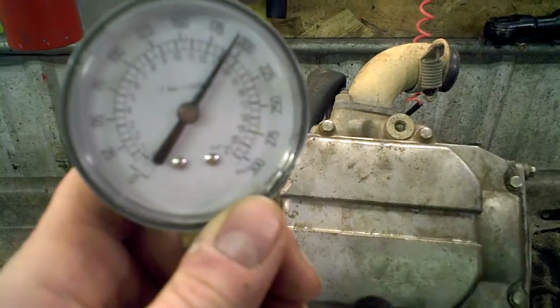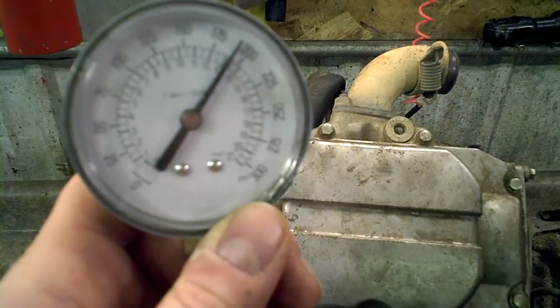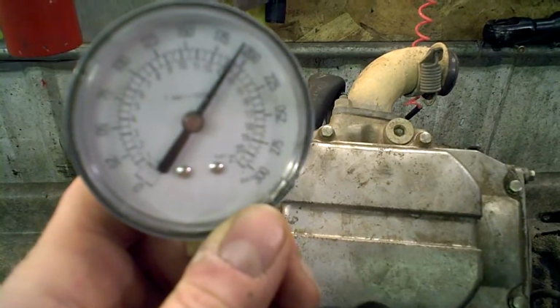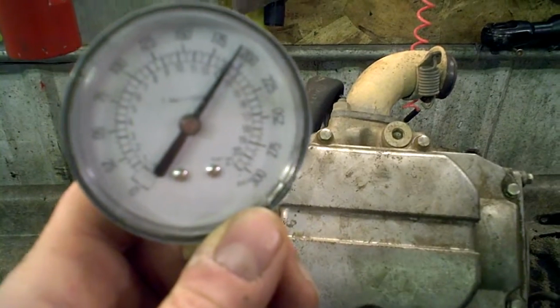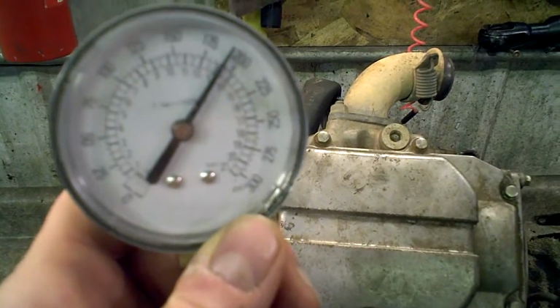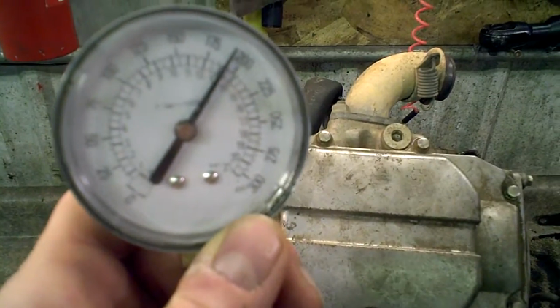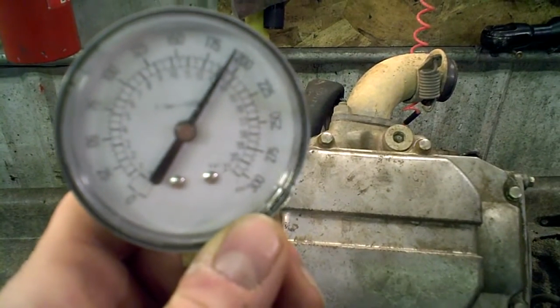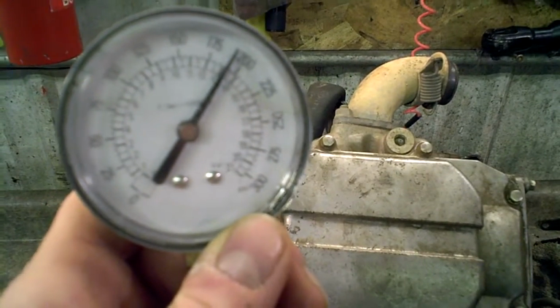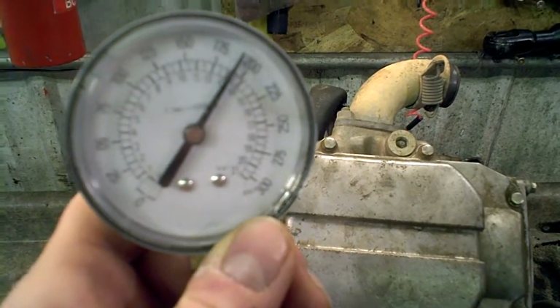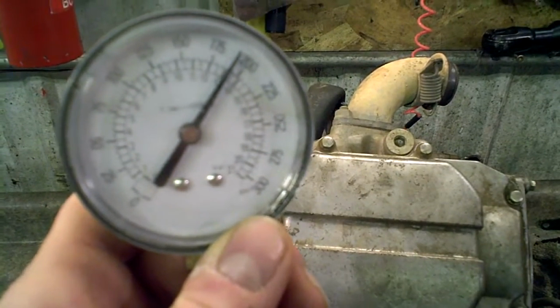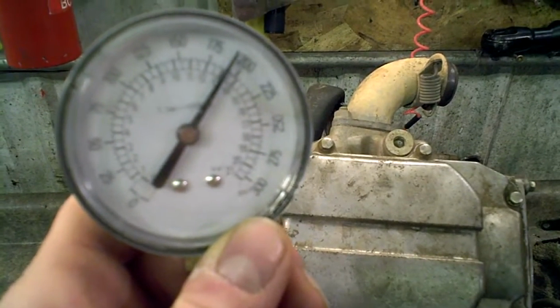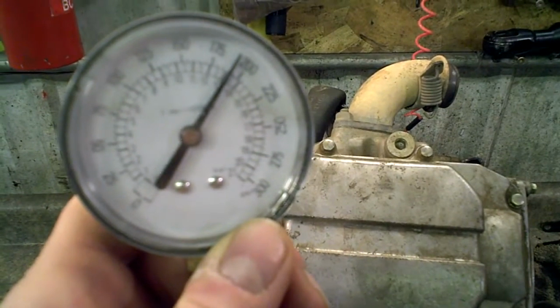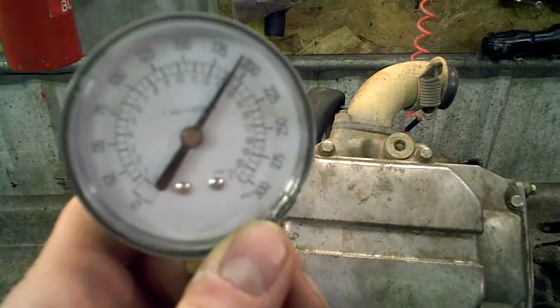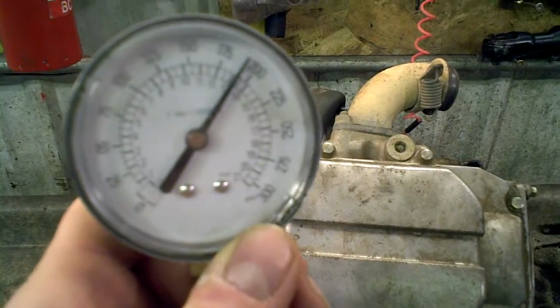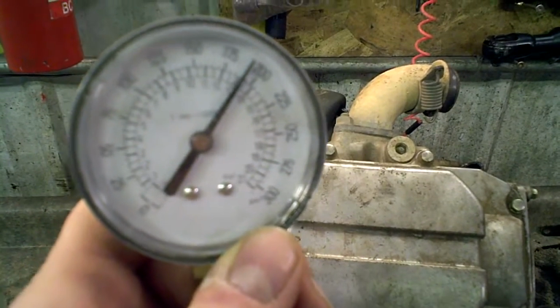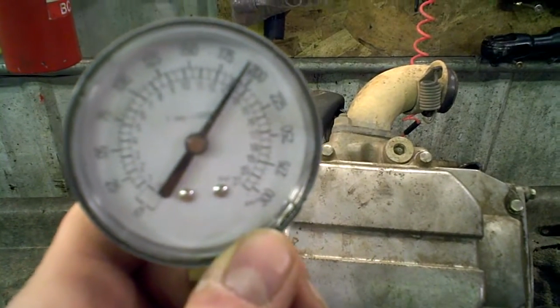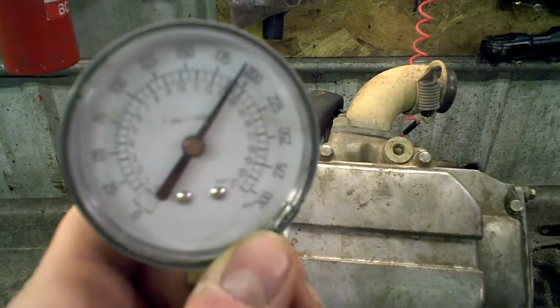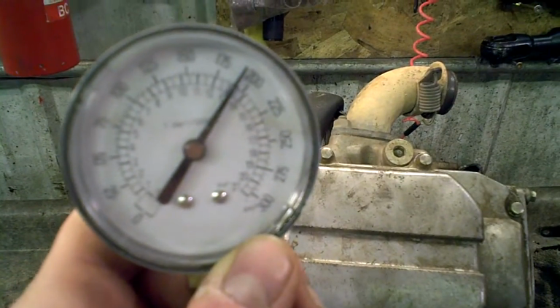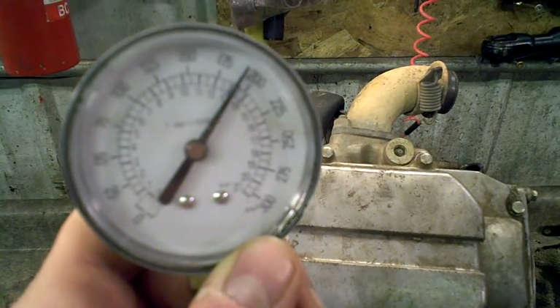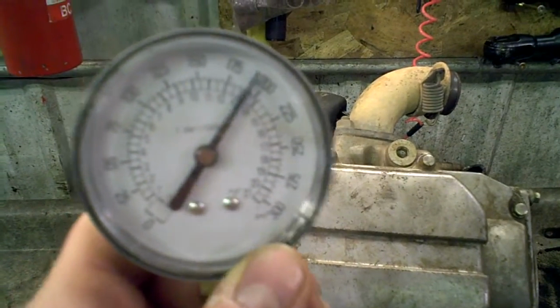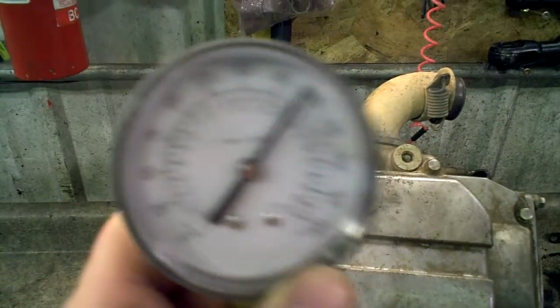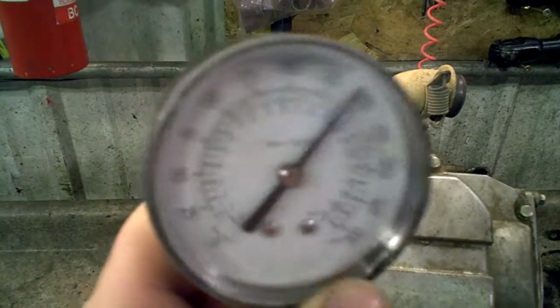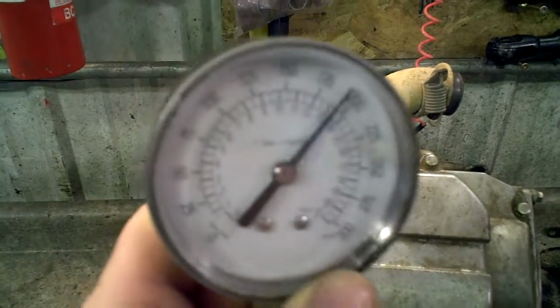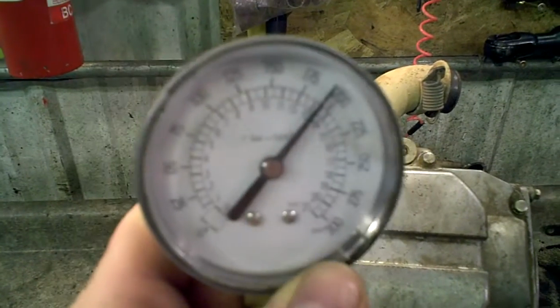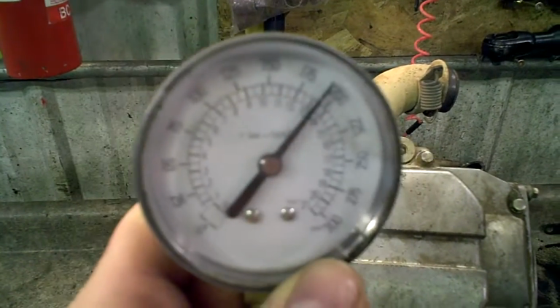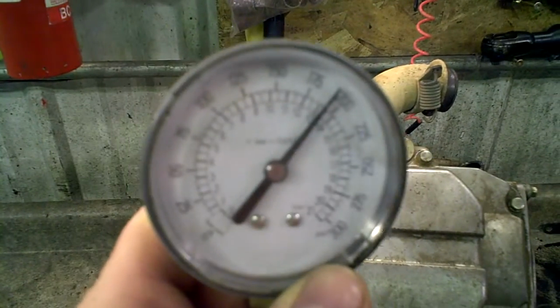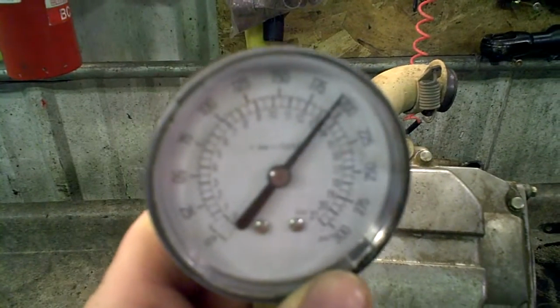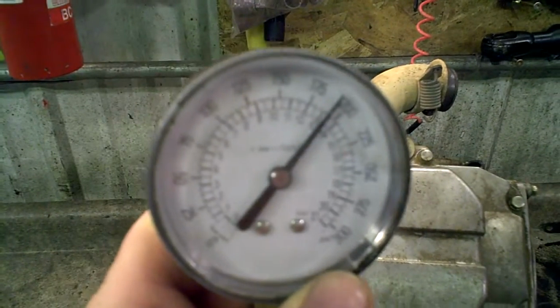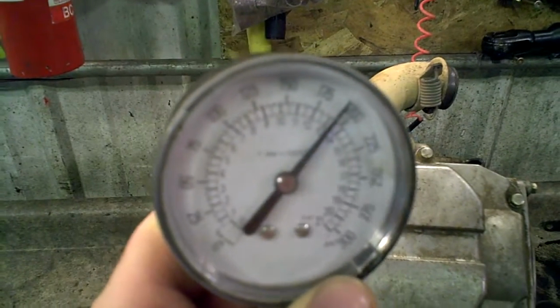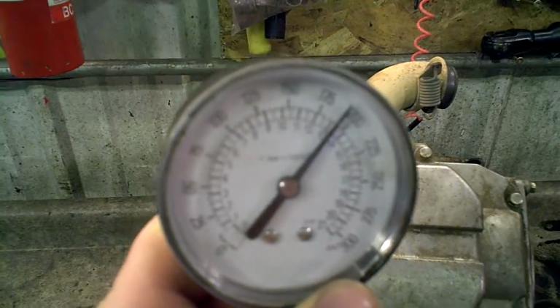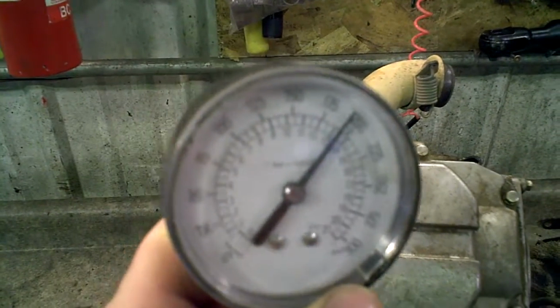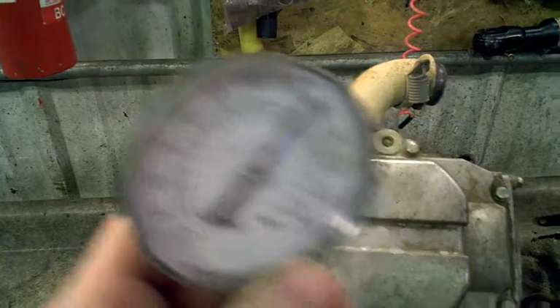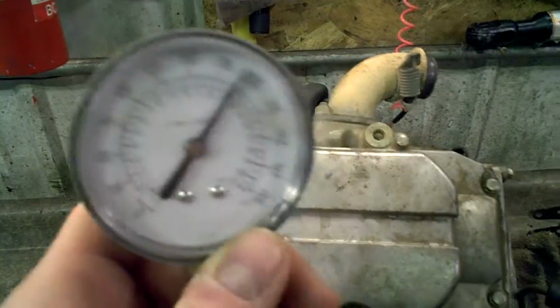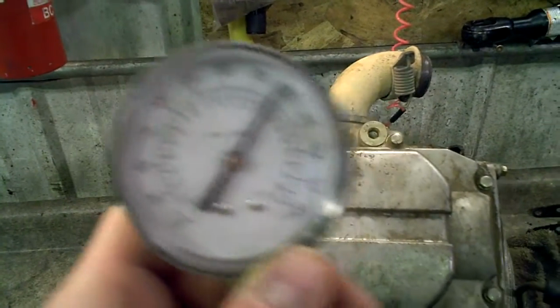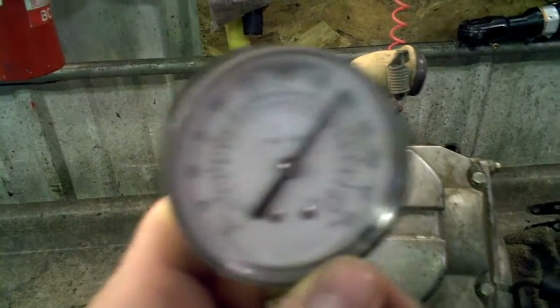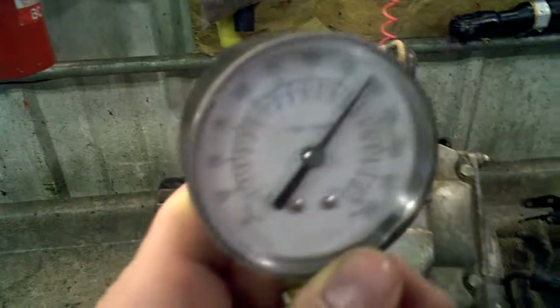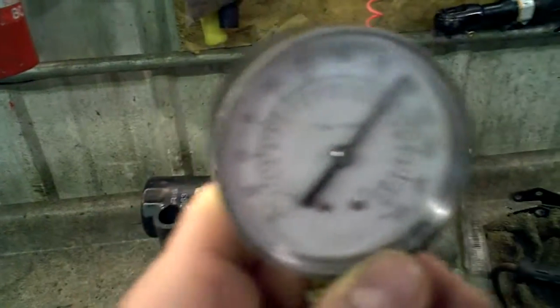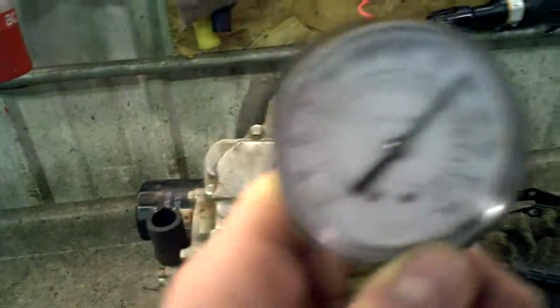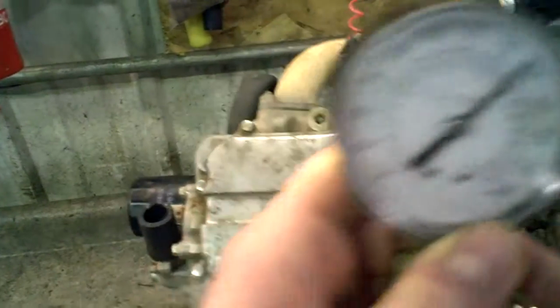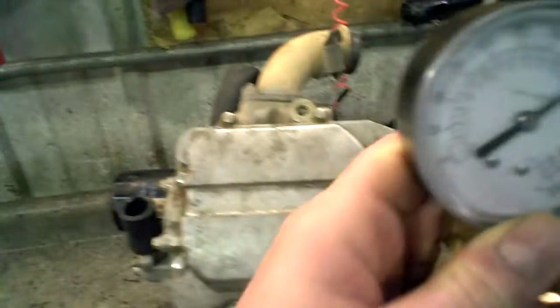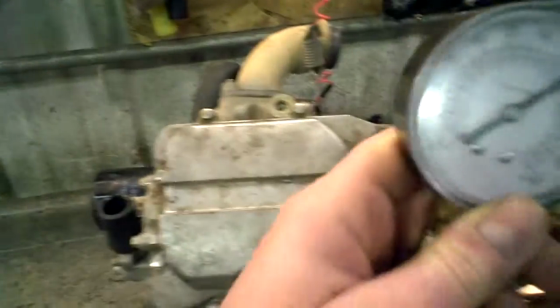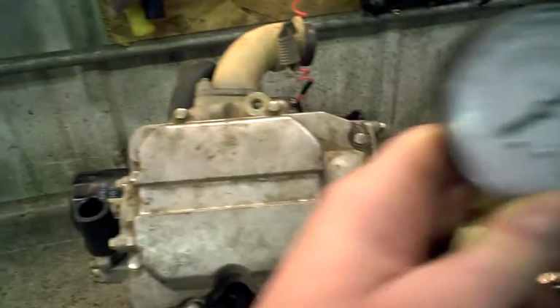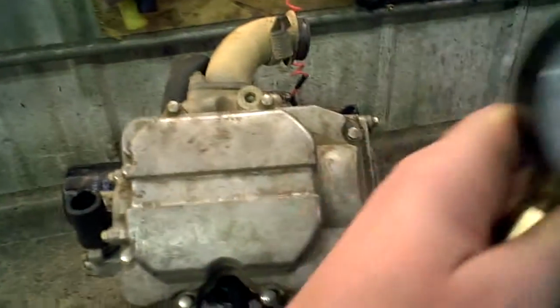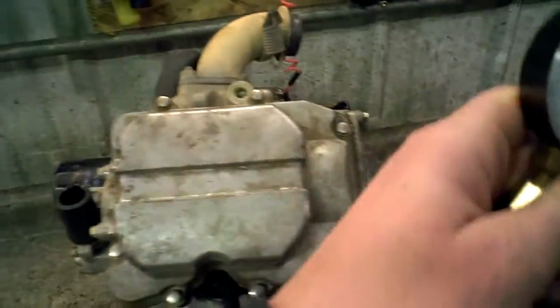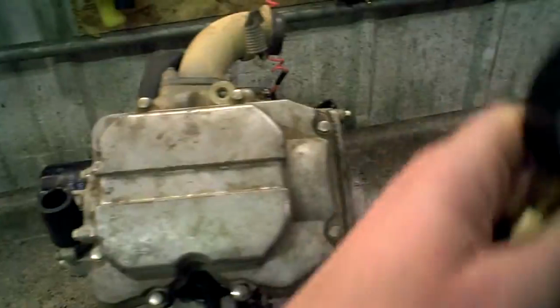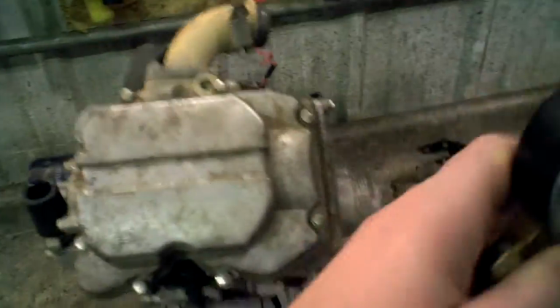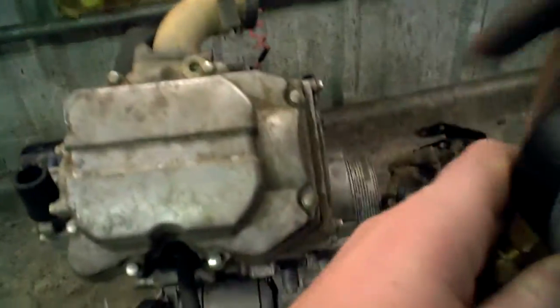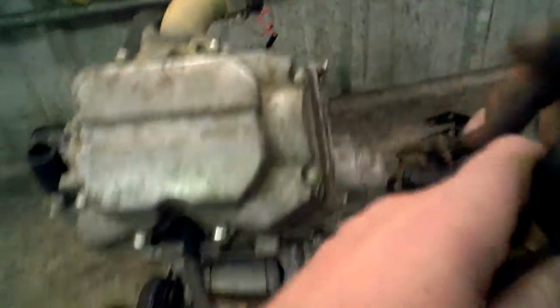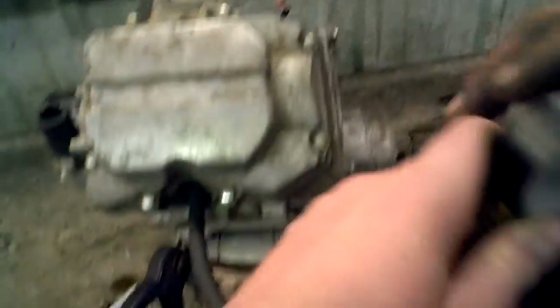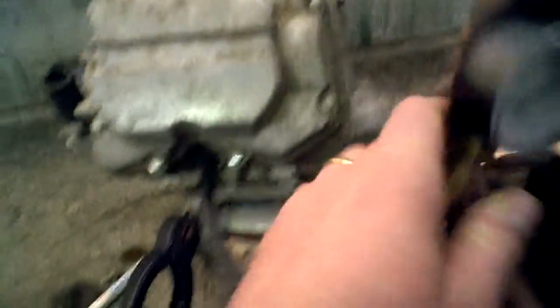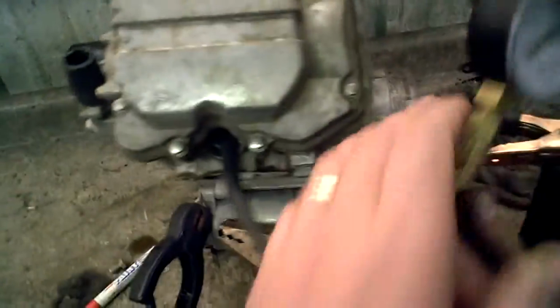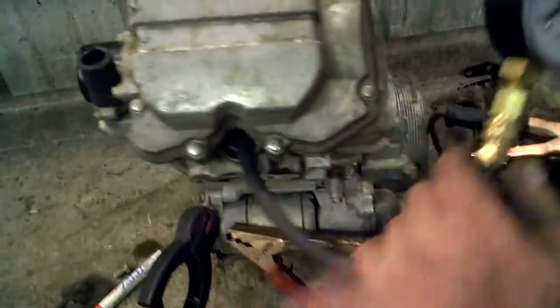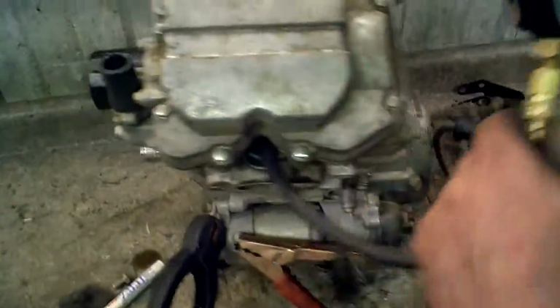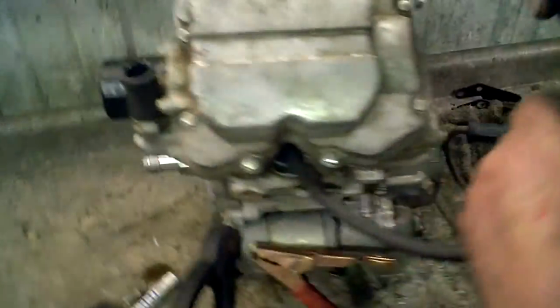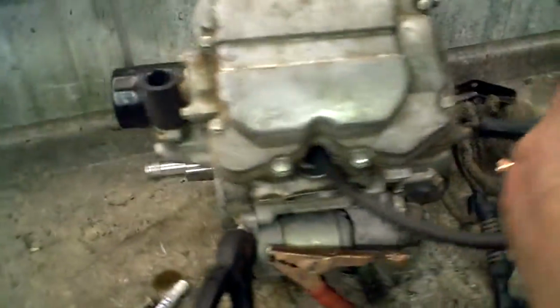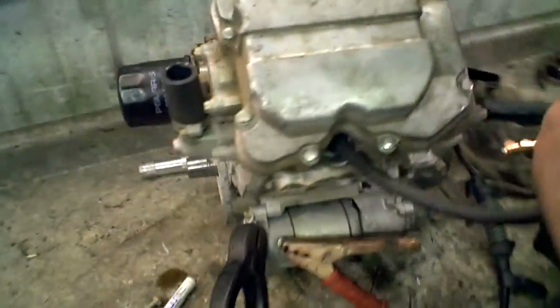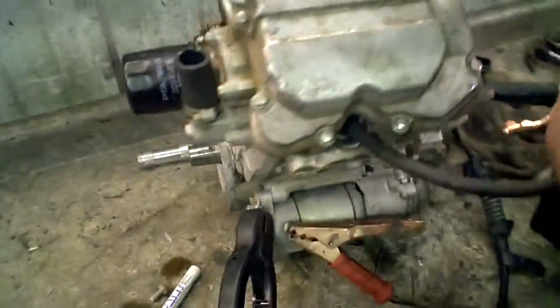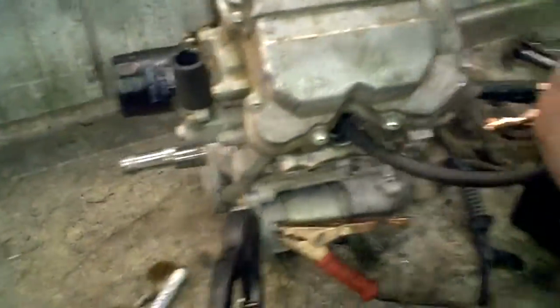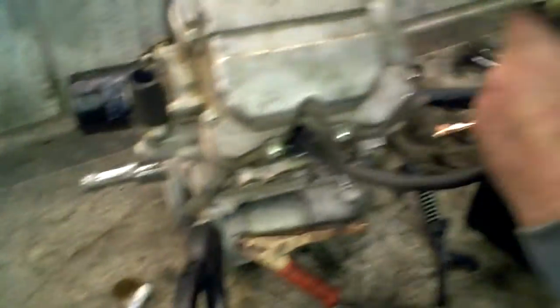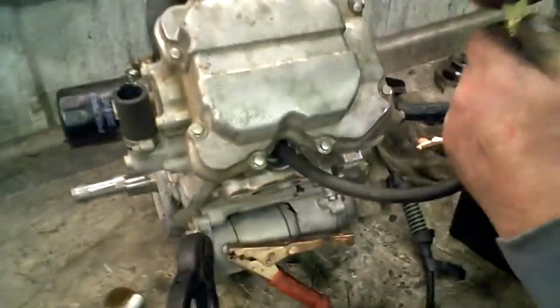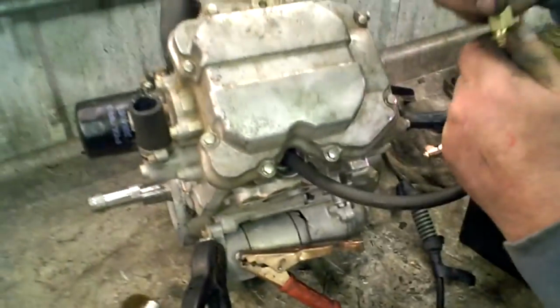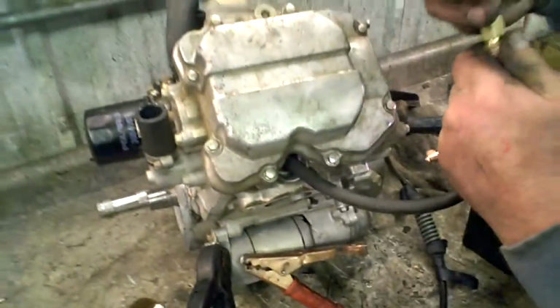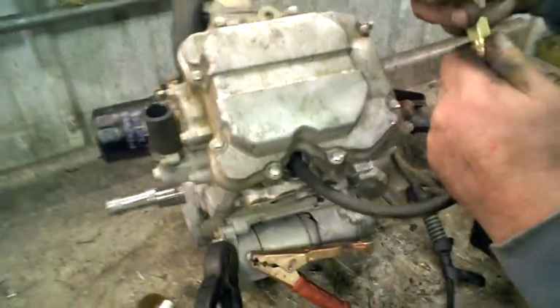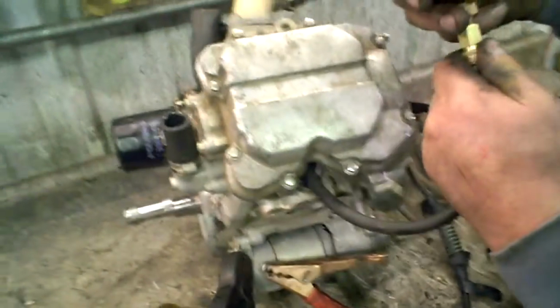I show 190 pounds of compression in that motor. I'd say that engine is way good.